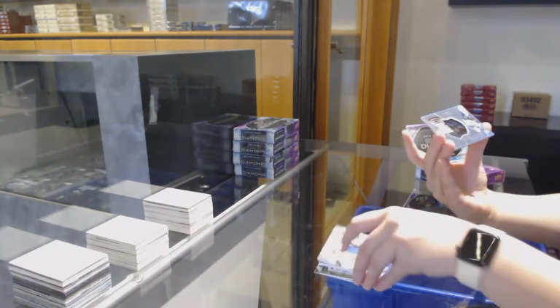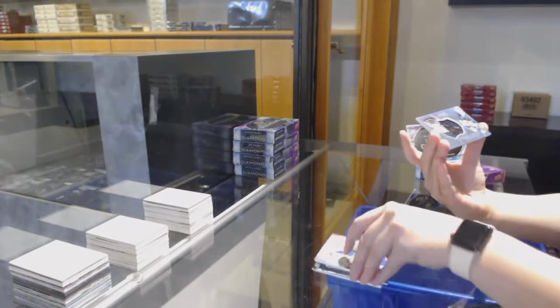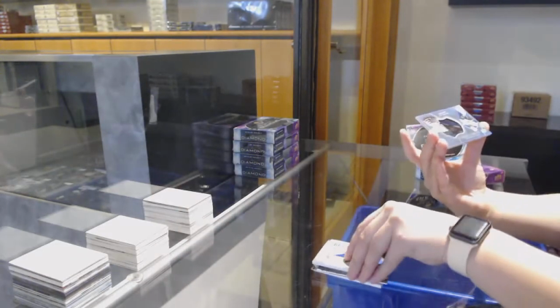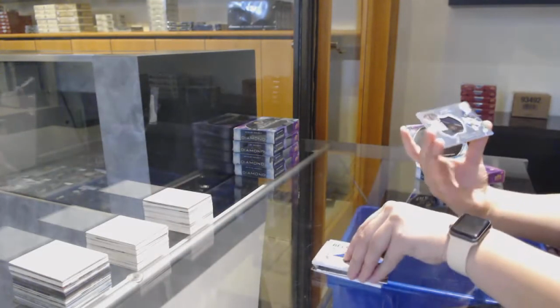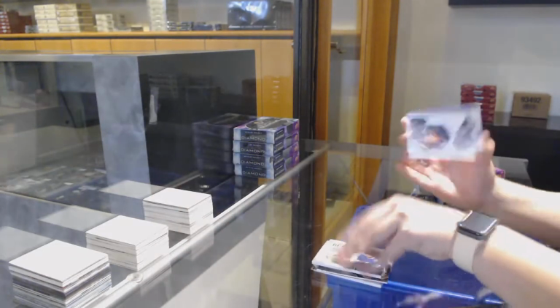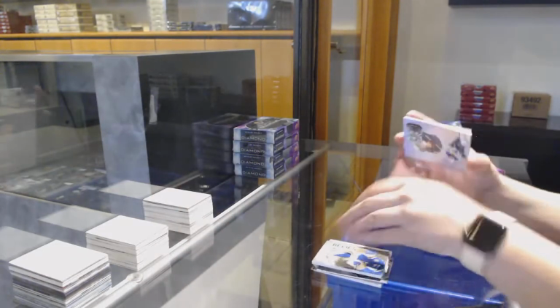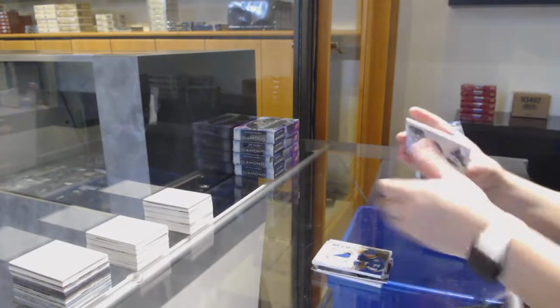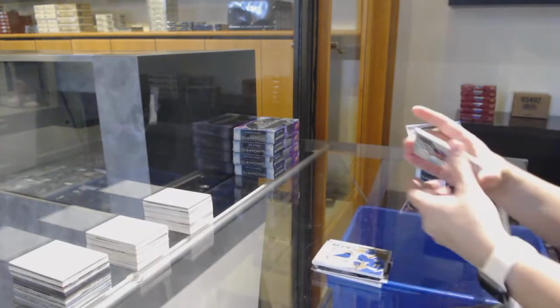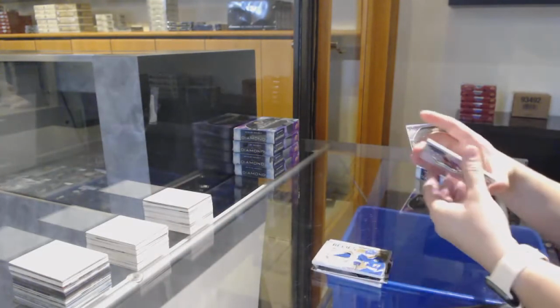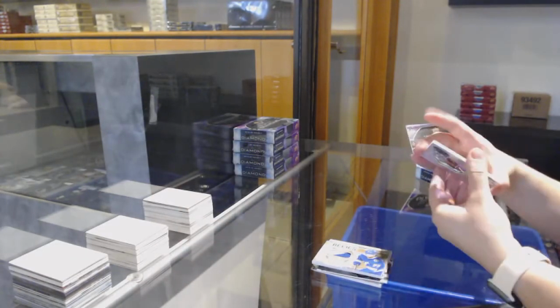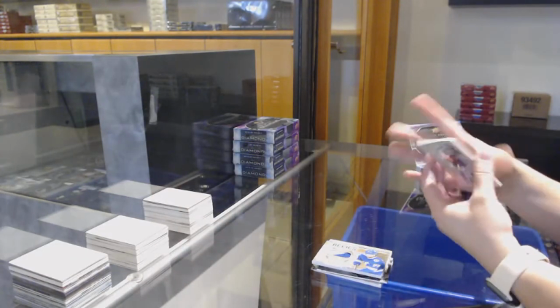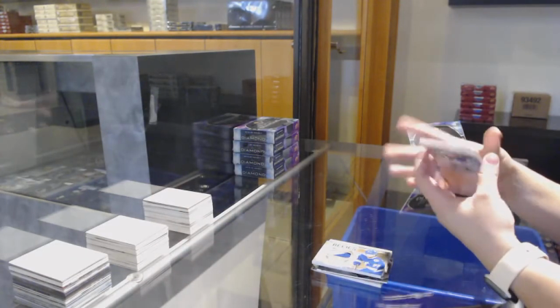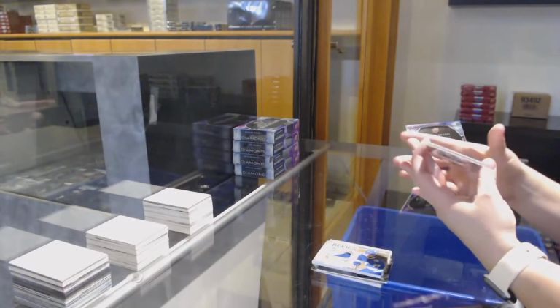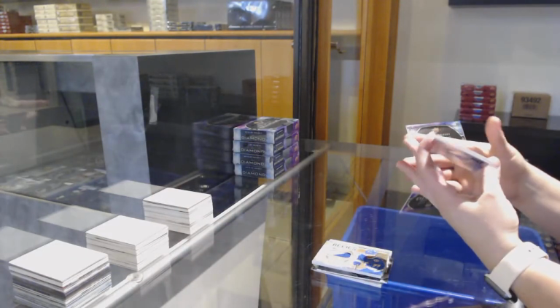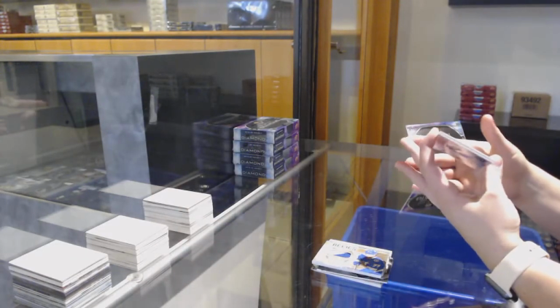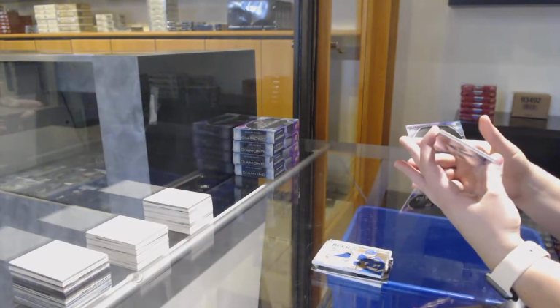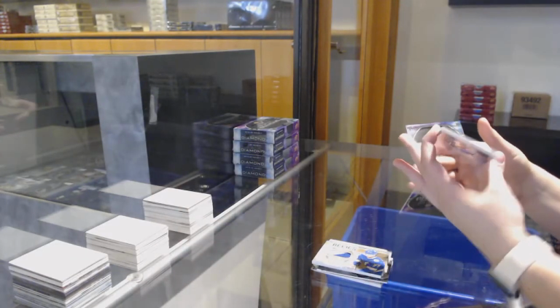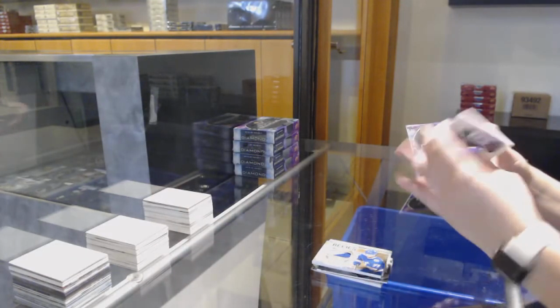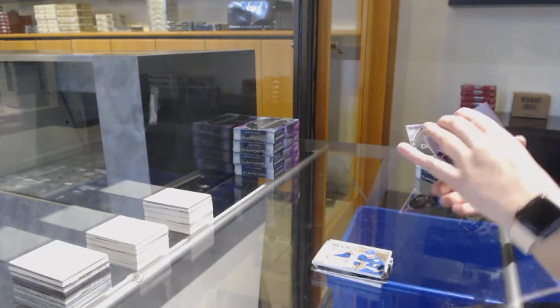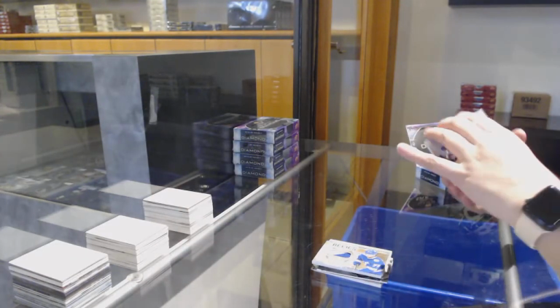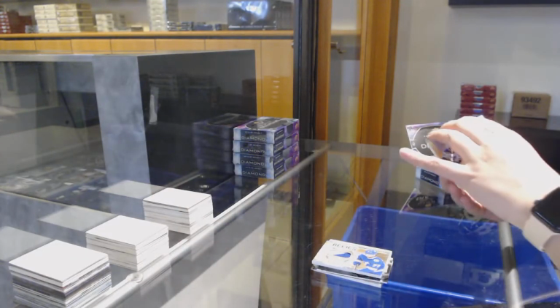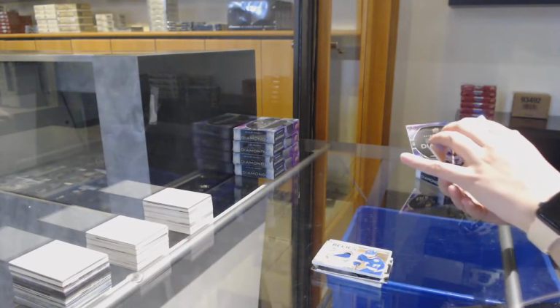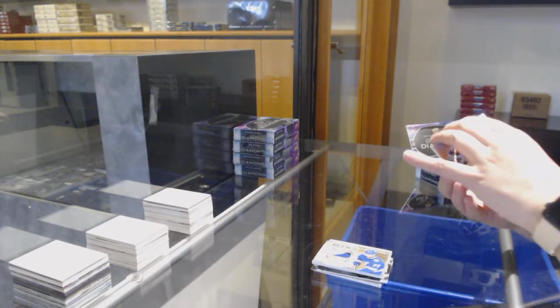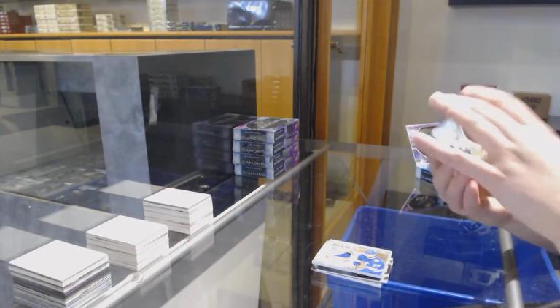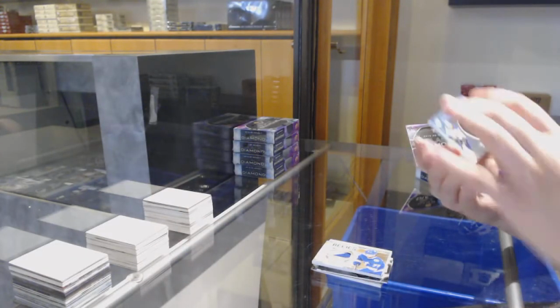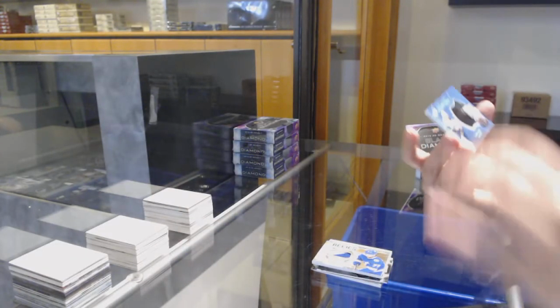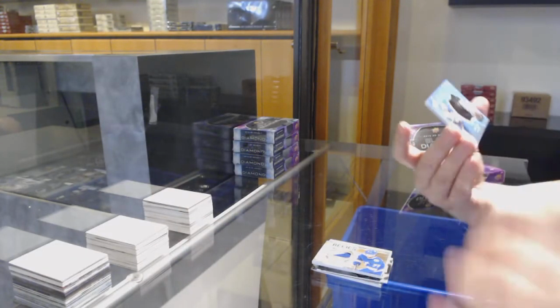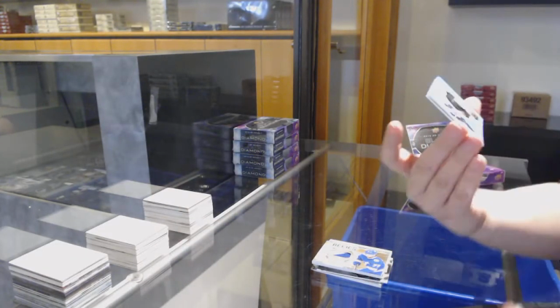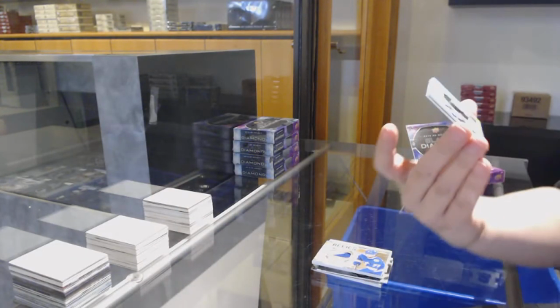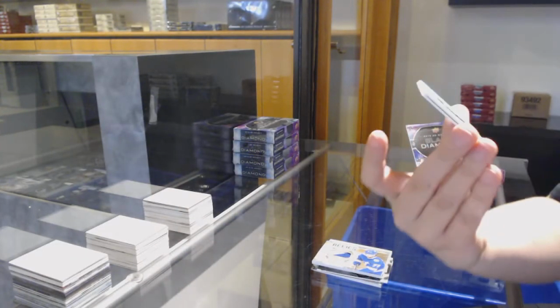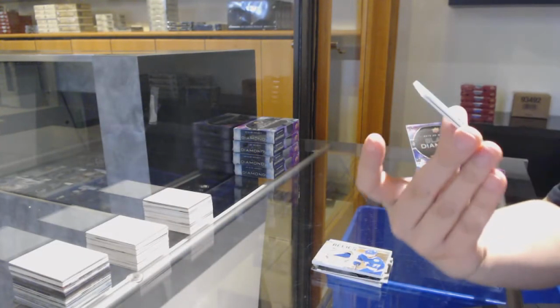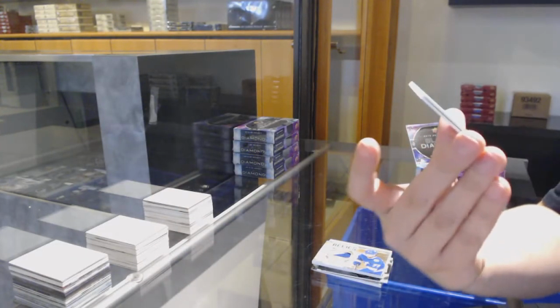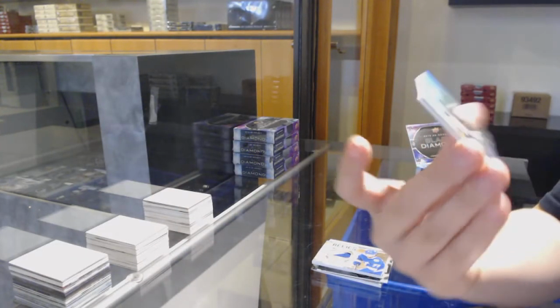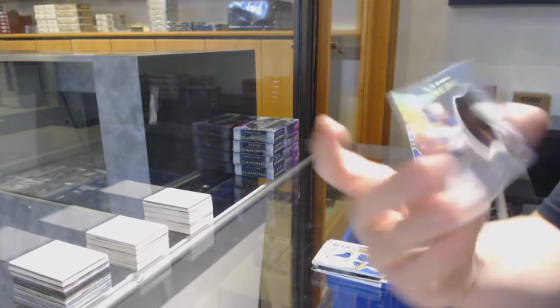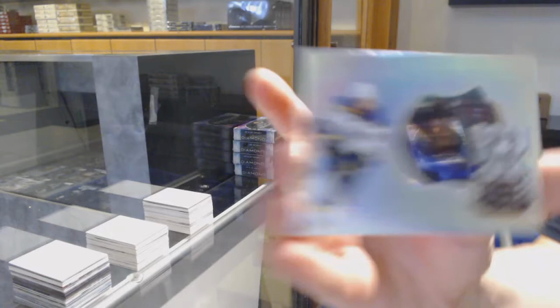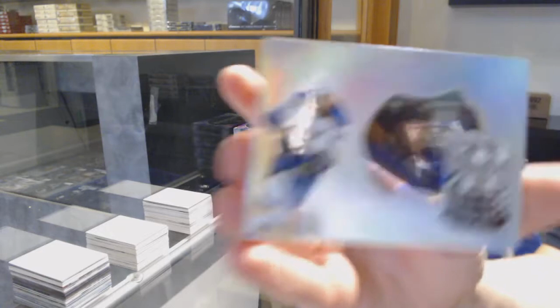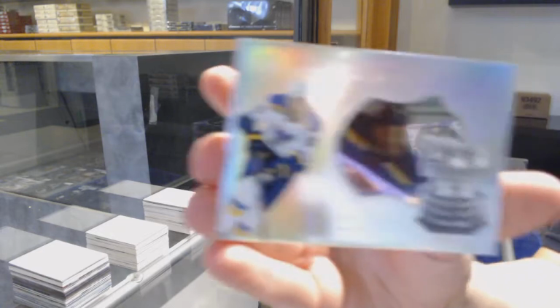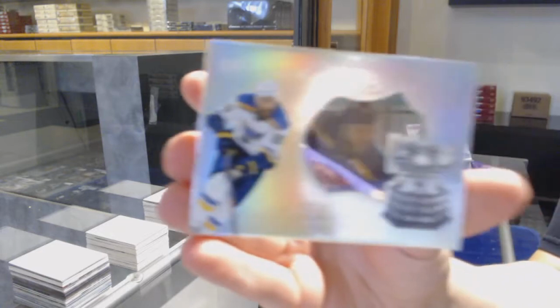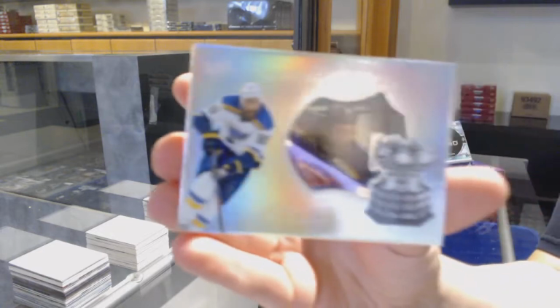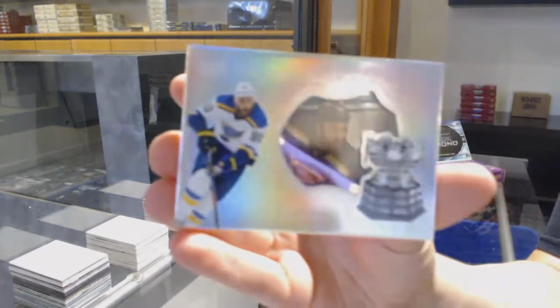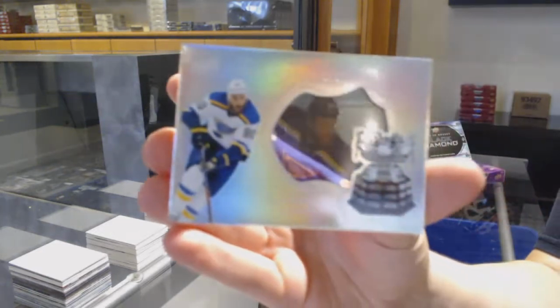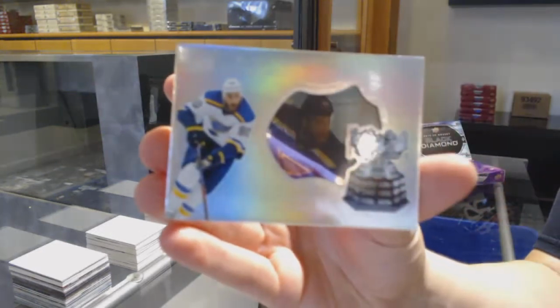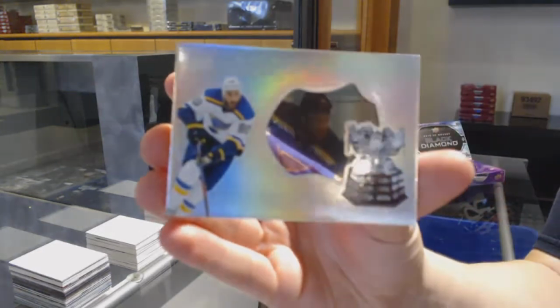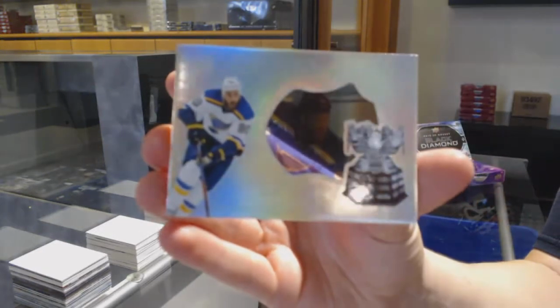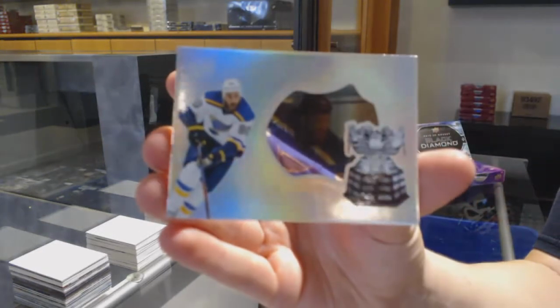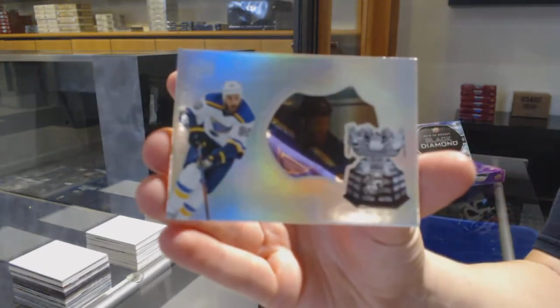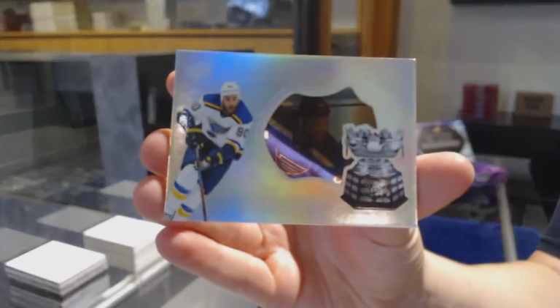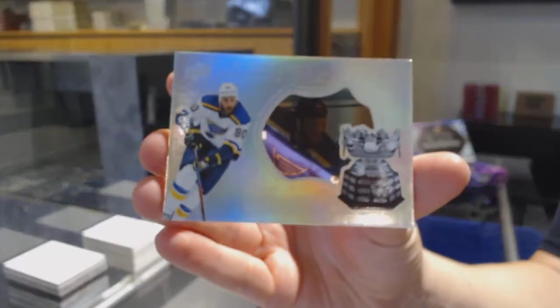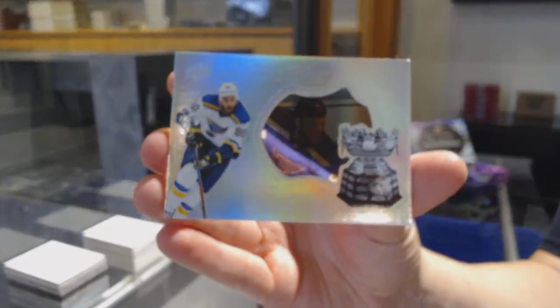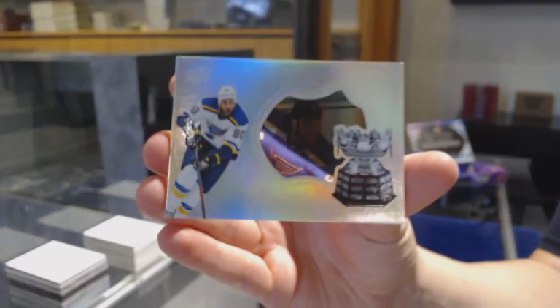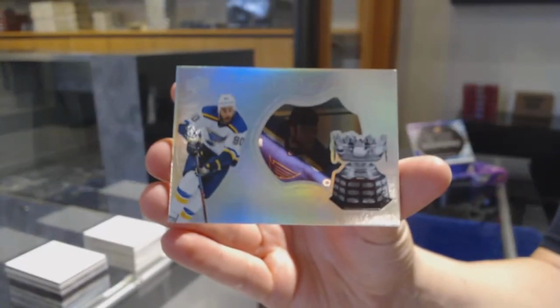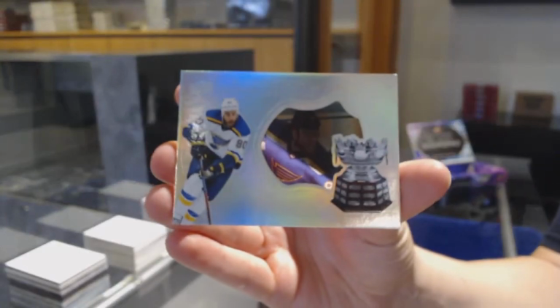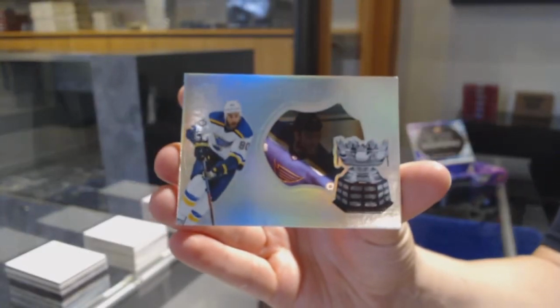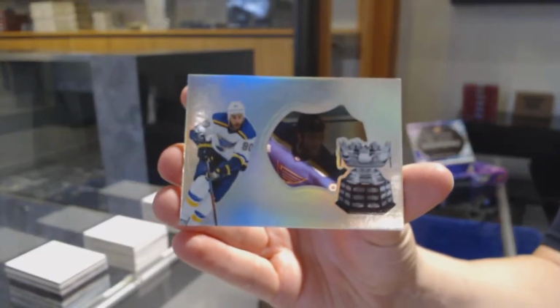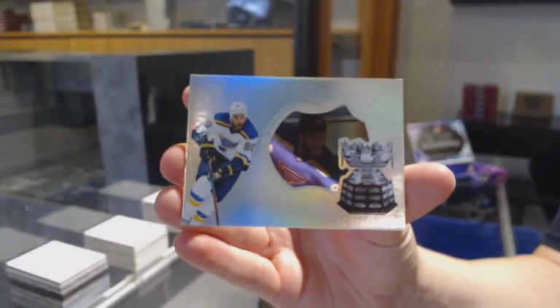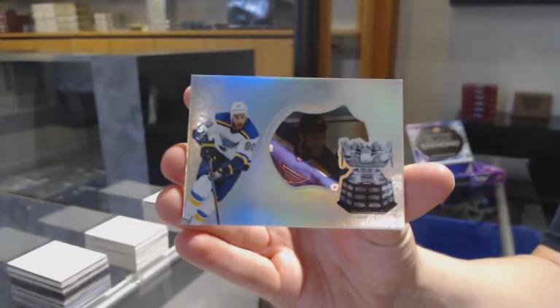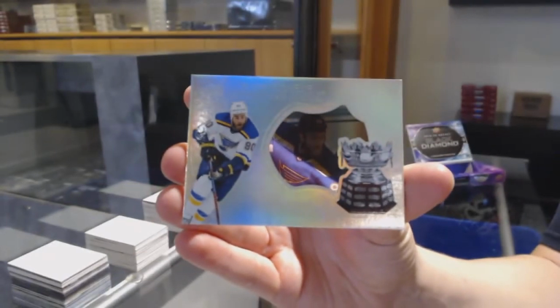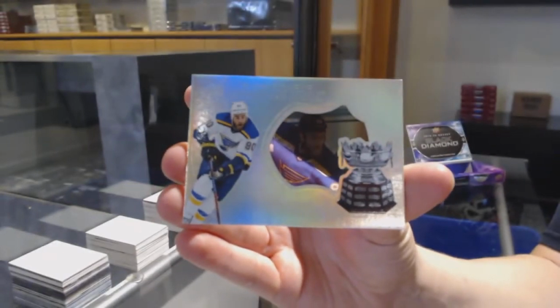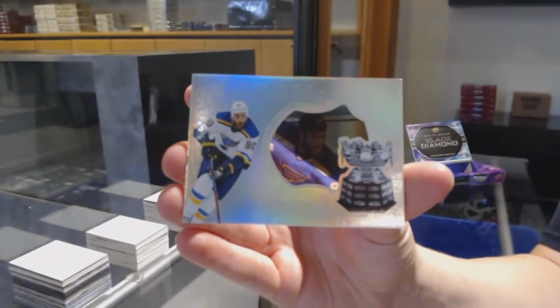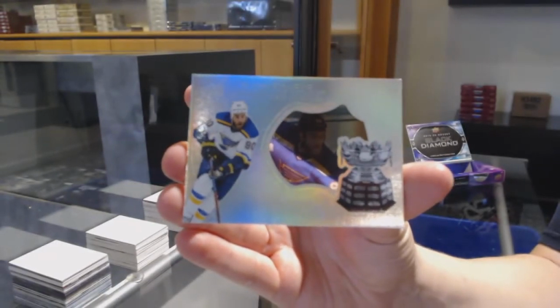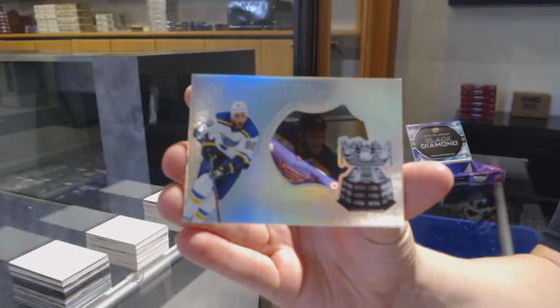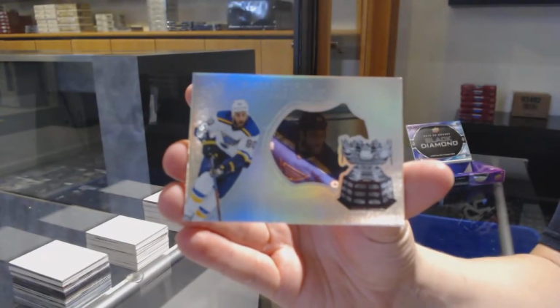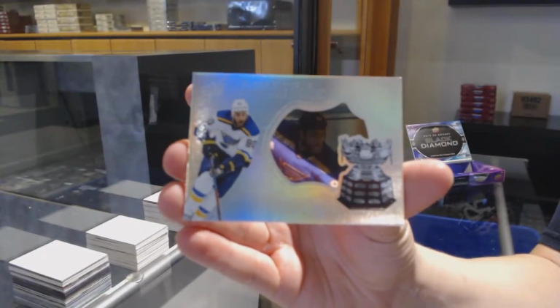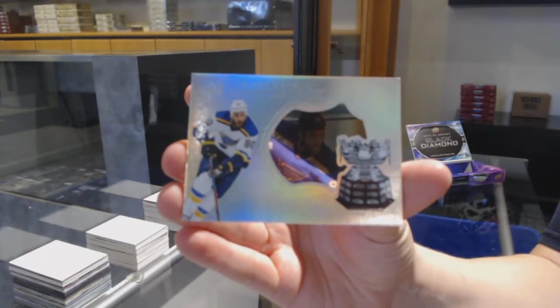And we've got a Hardware Heroes, number 299 for the St. Louis Blues — Ryan O'Reilly.